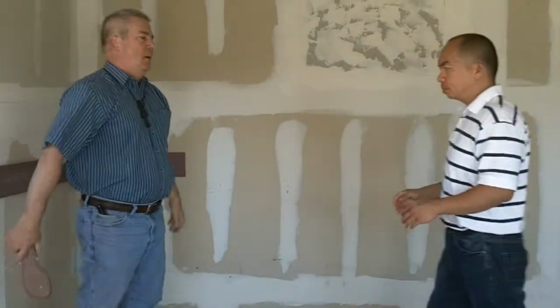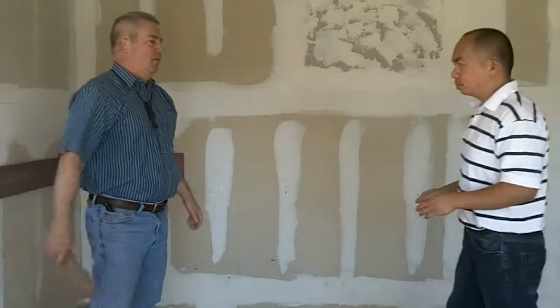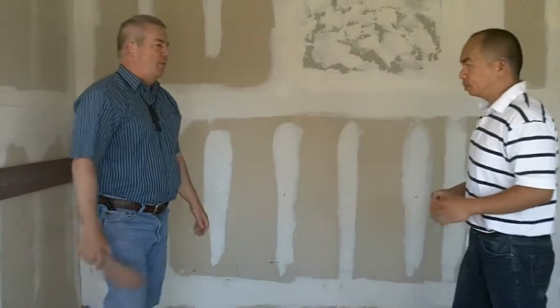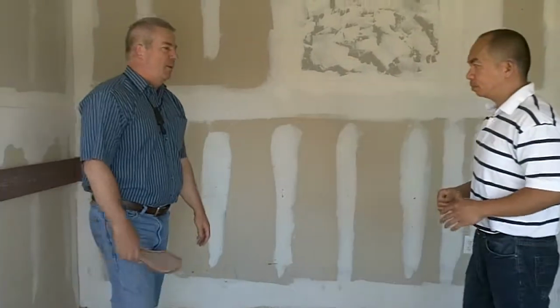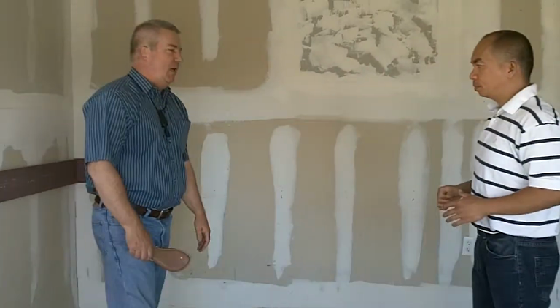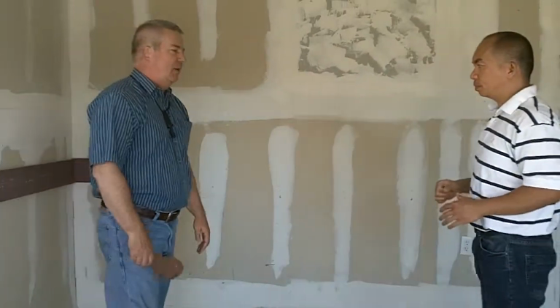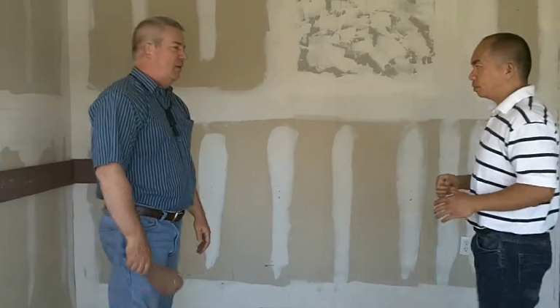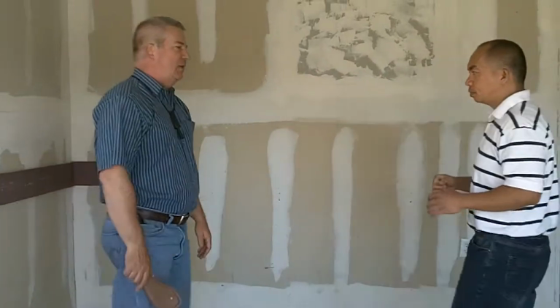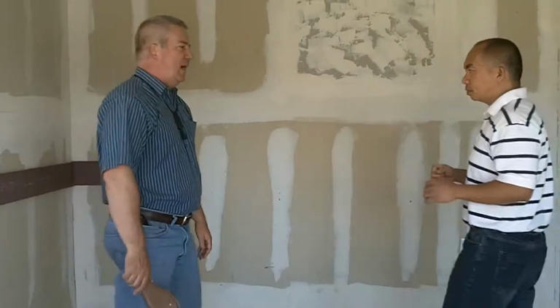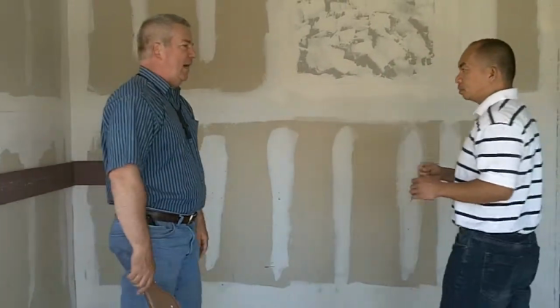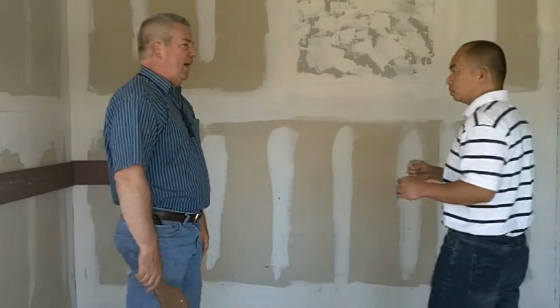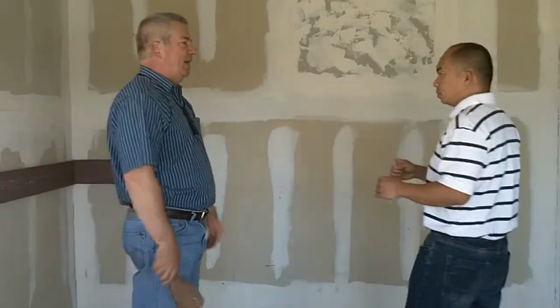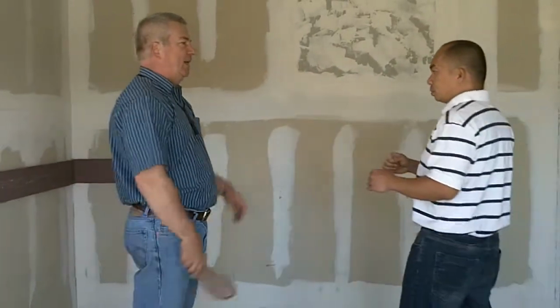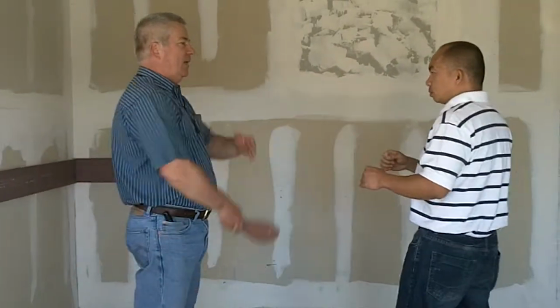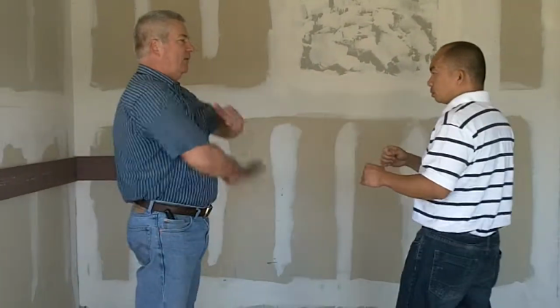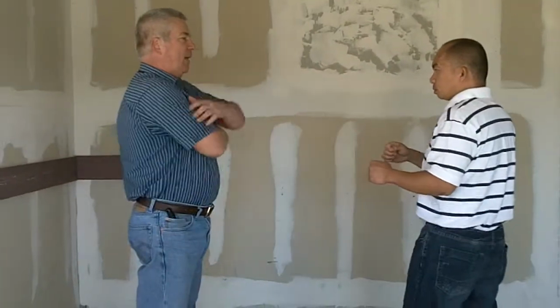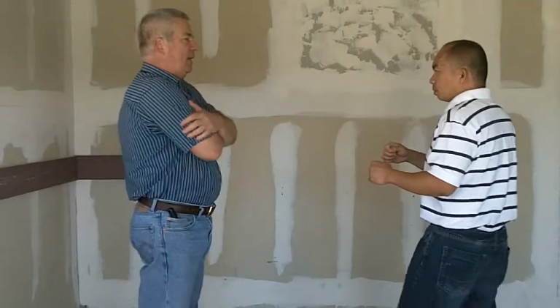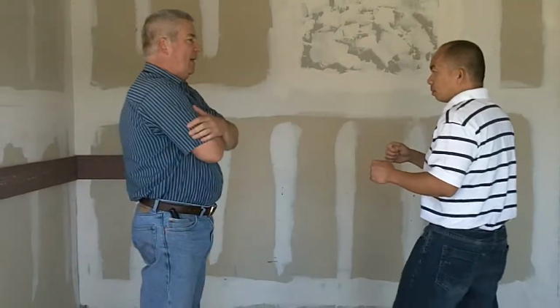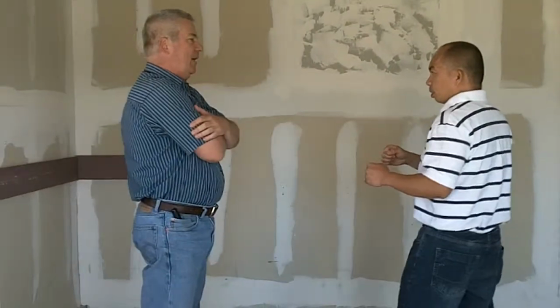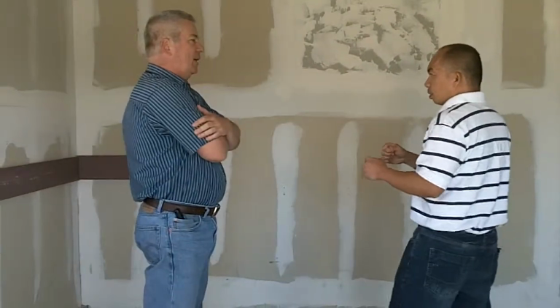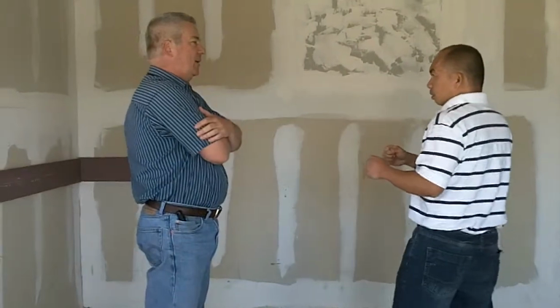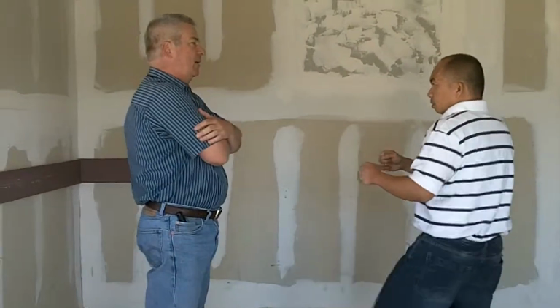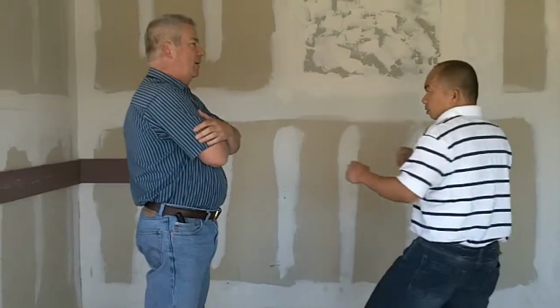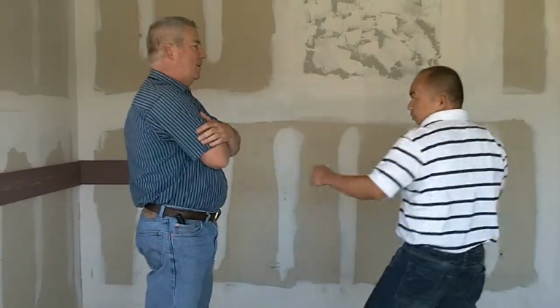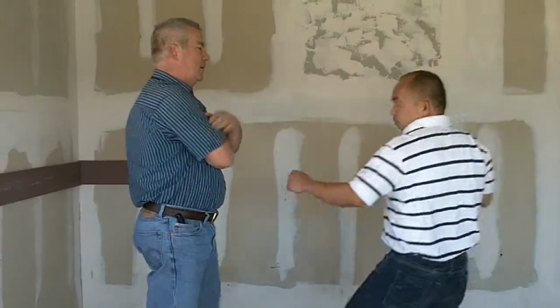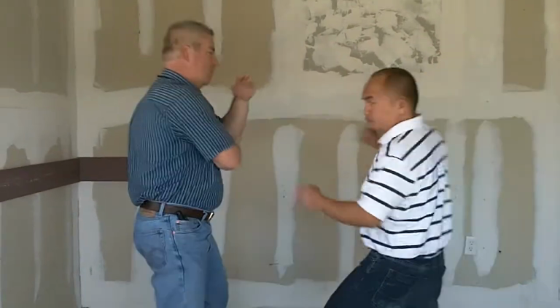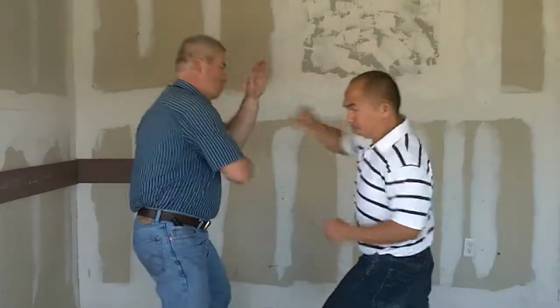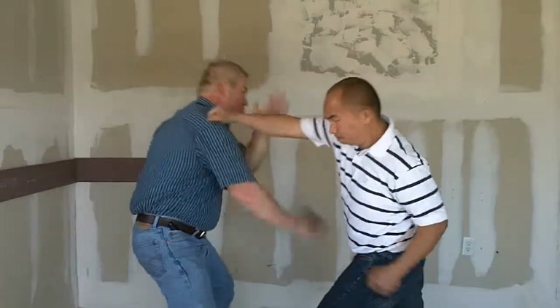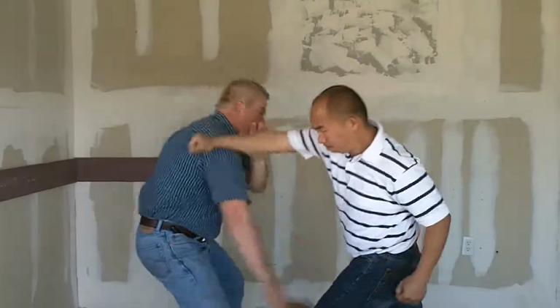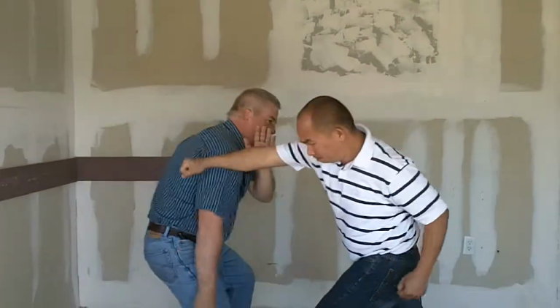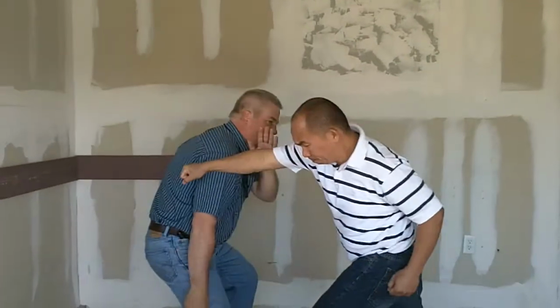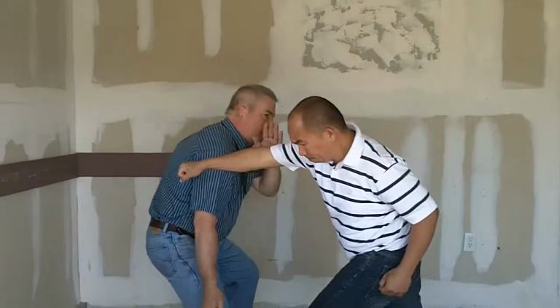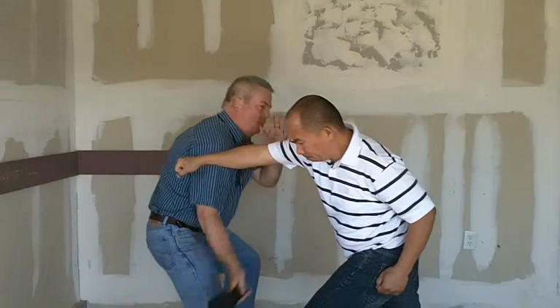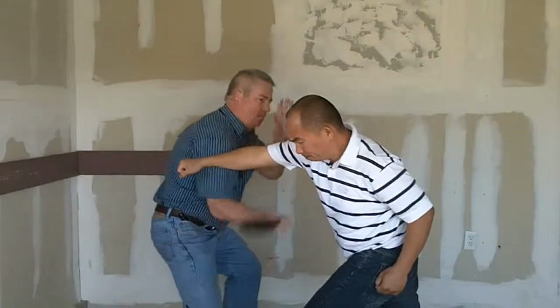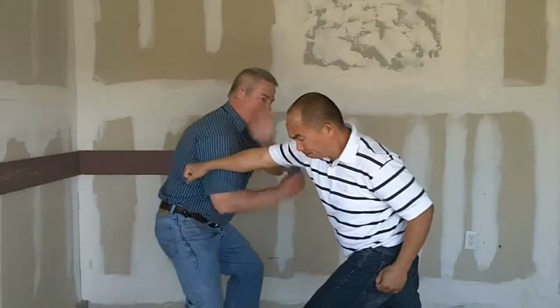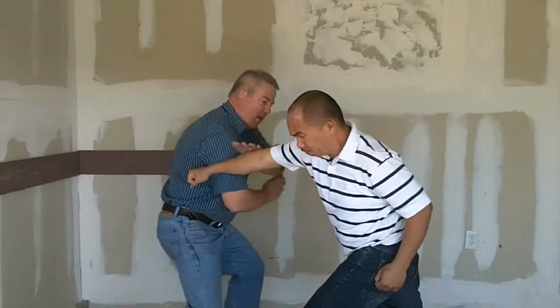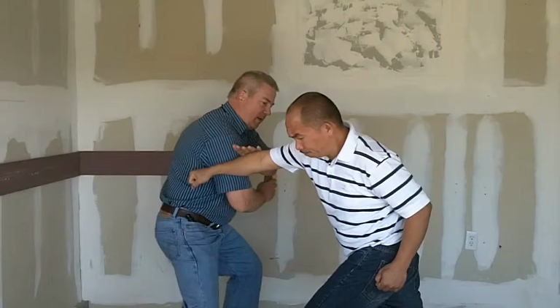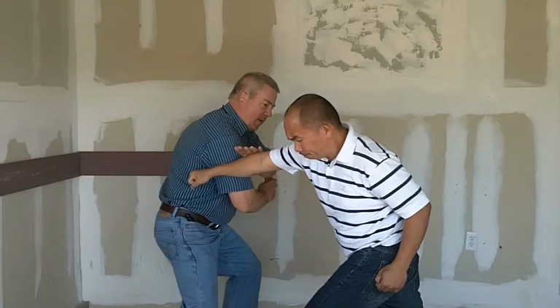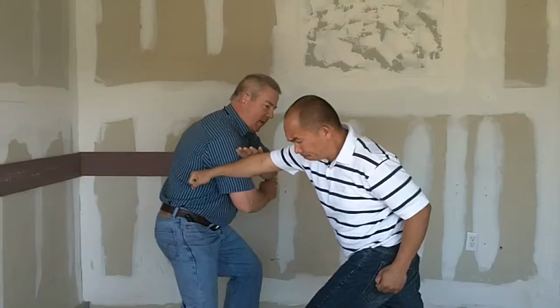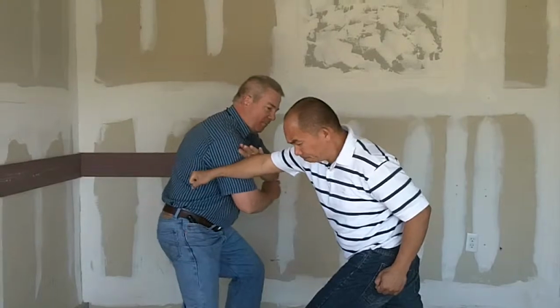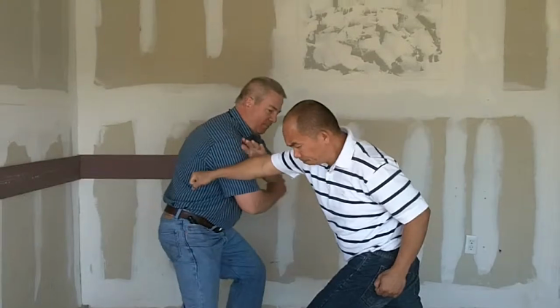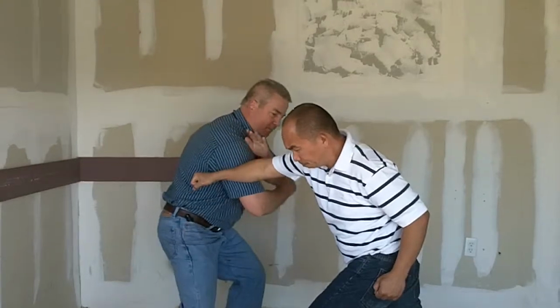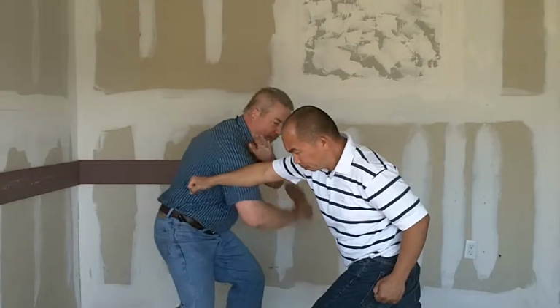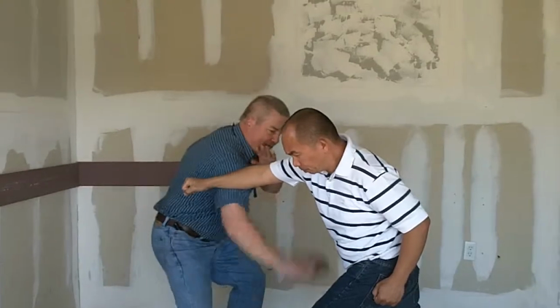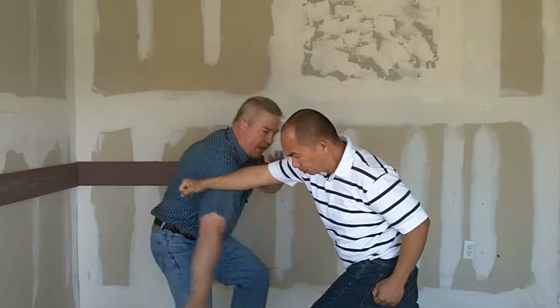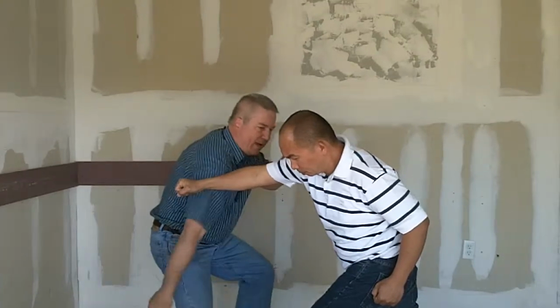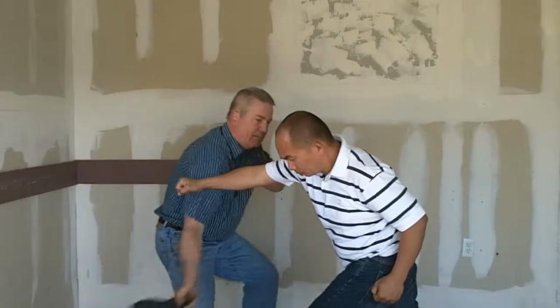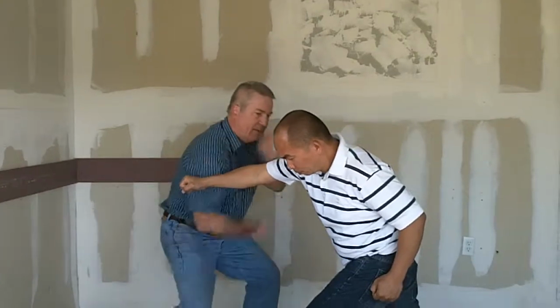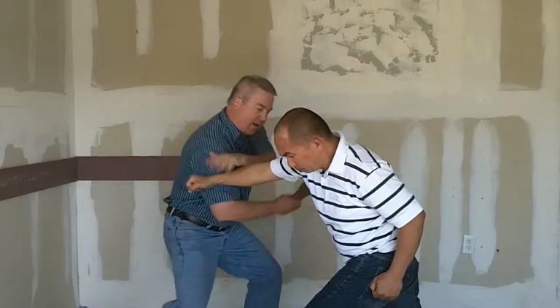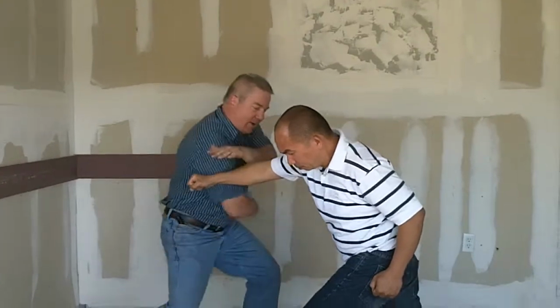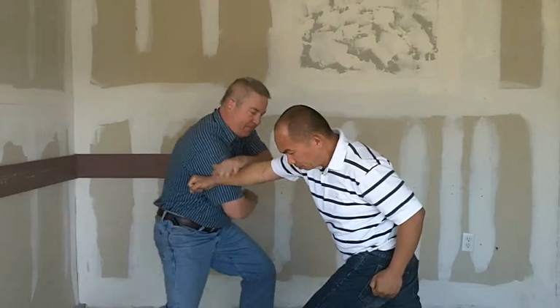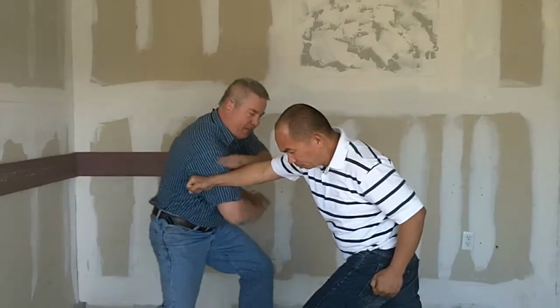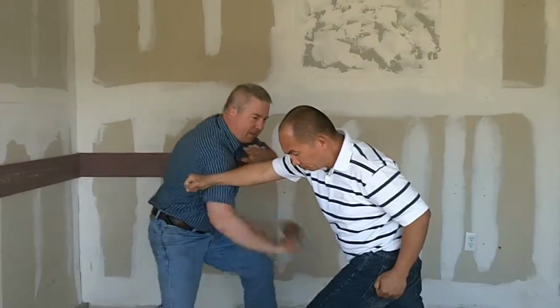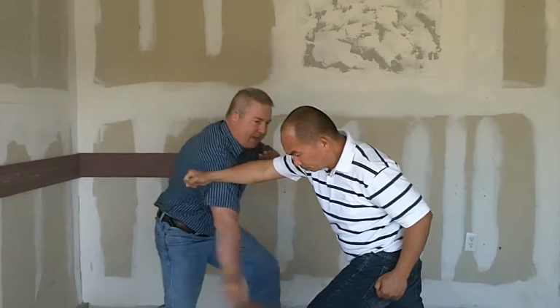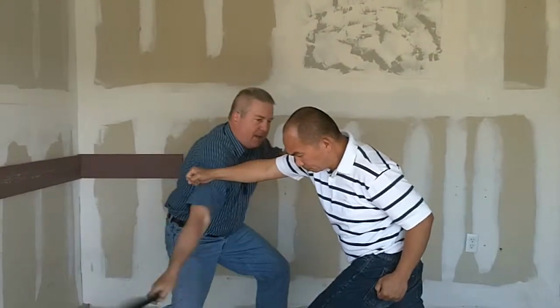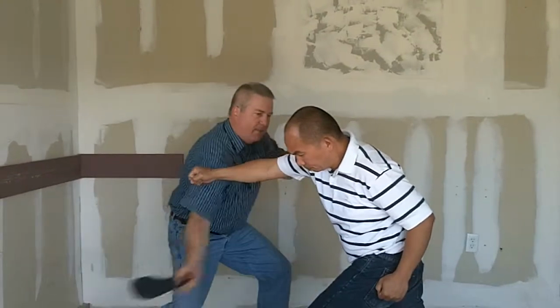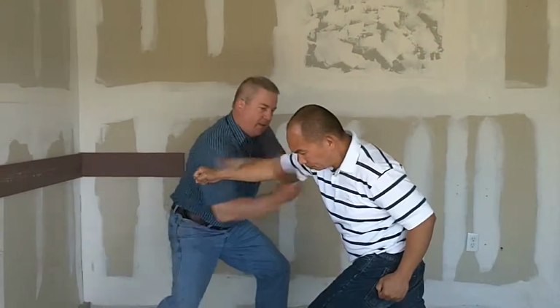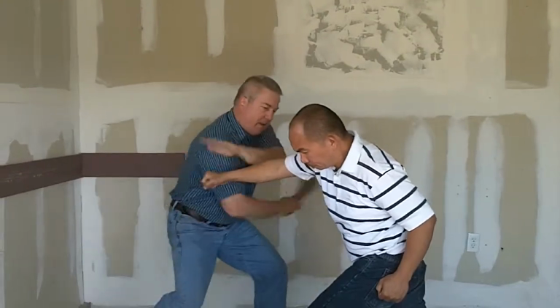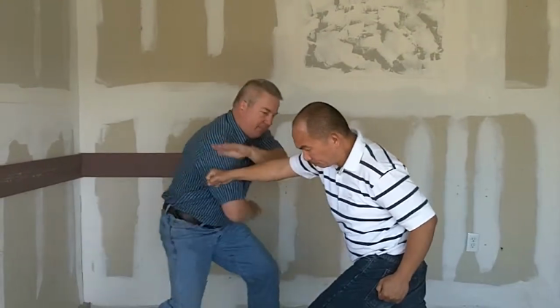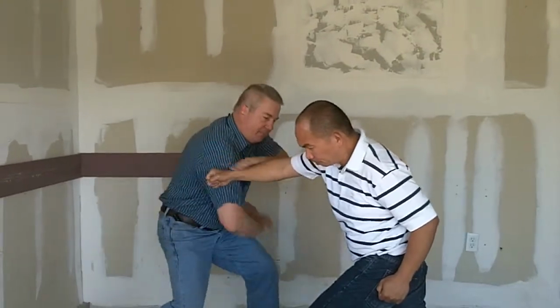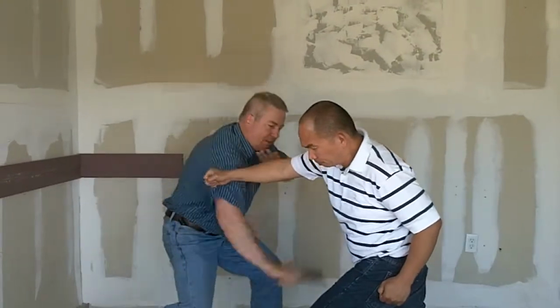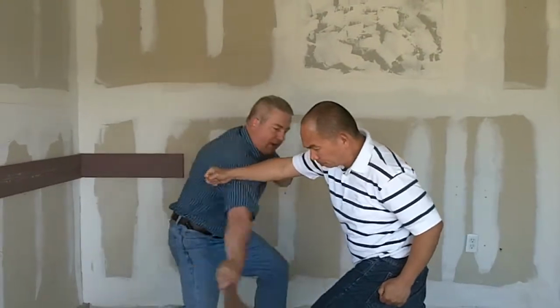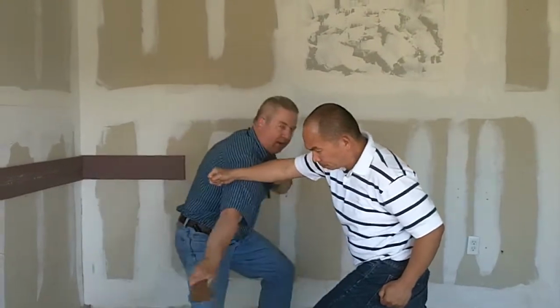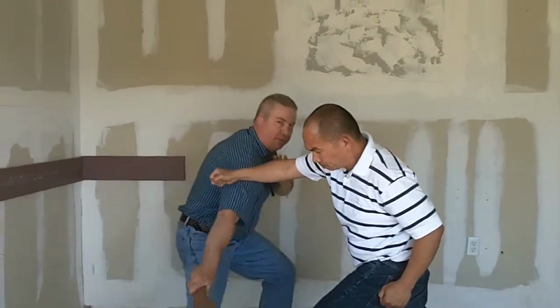From the other side, again — if I'm here: up, down, up, down, up, down.